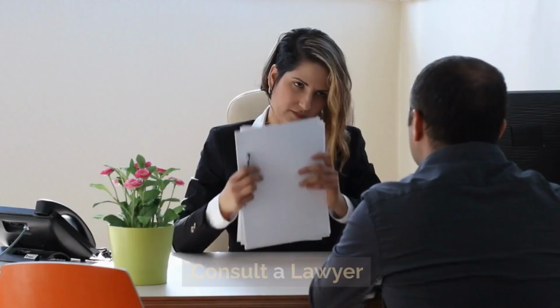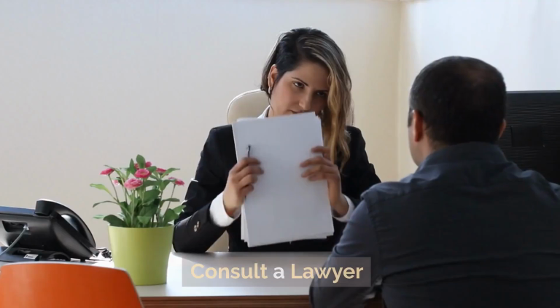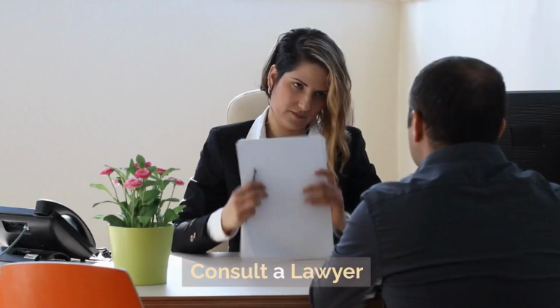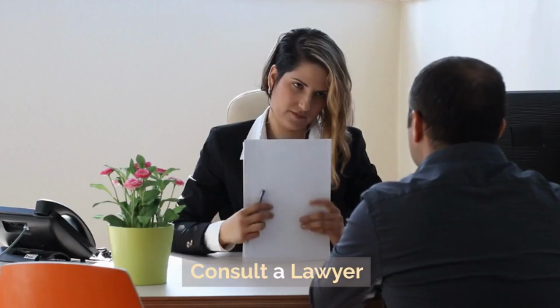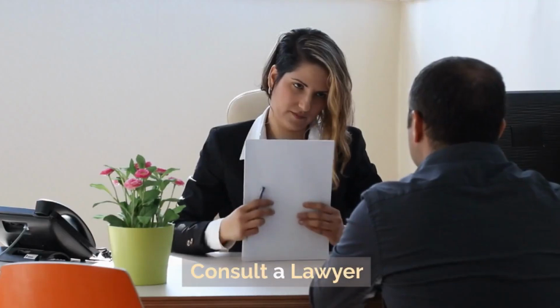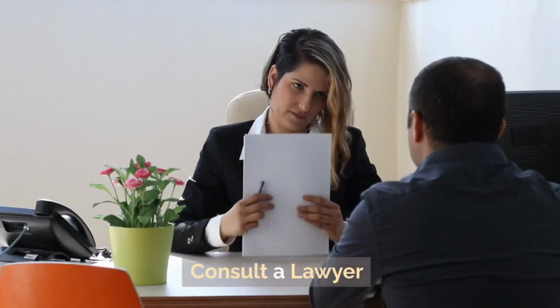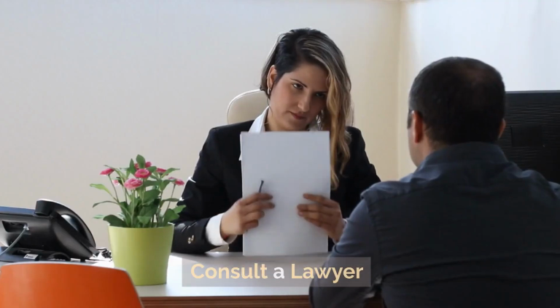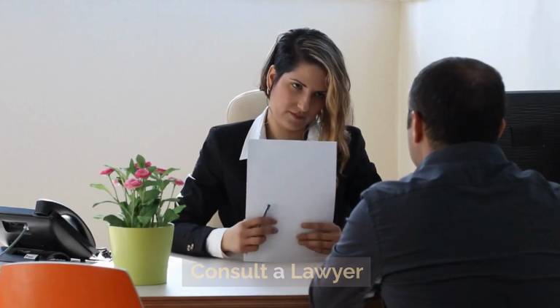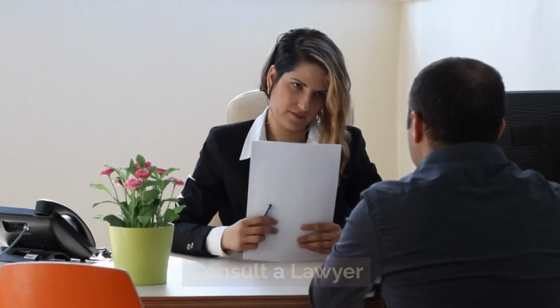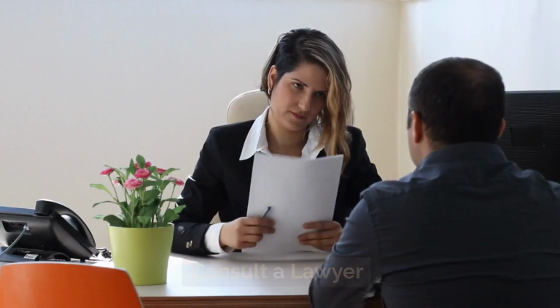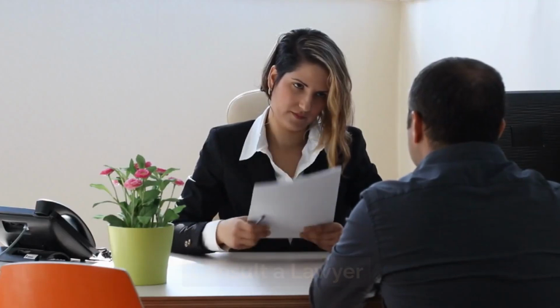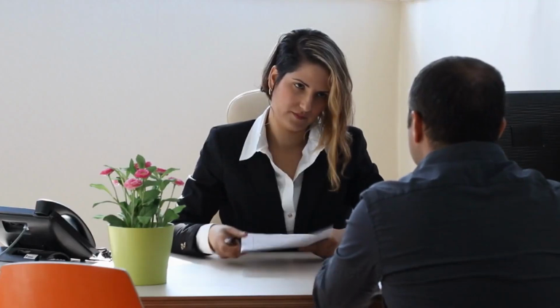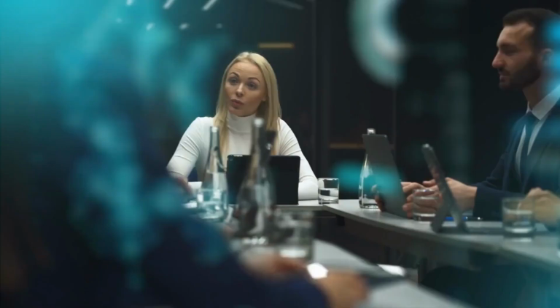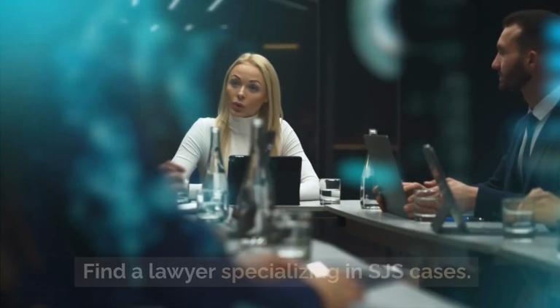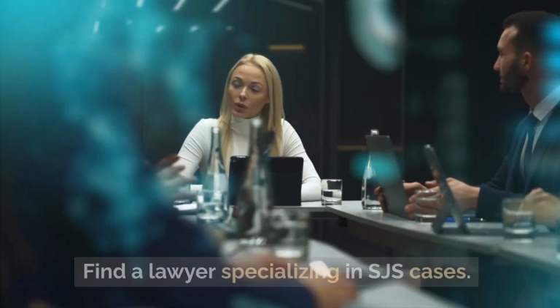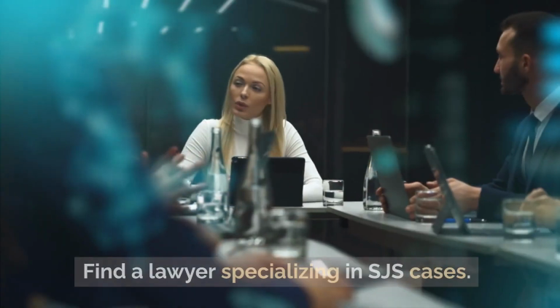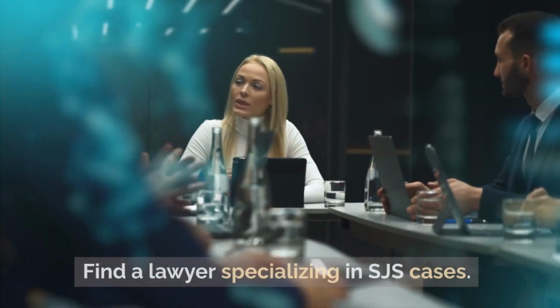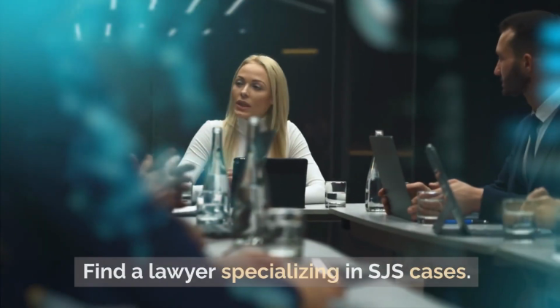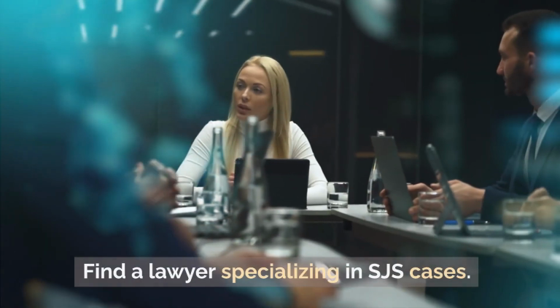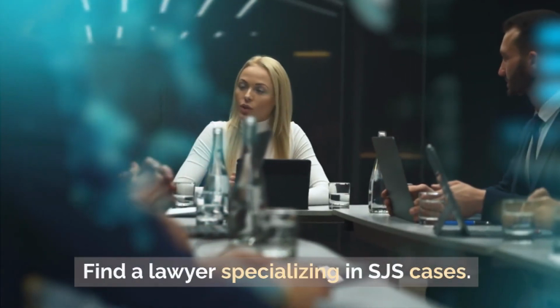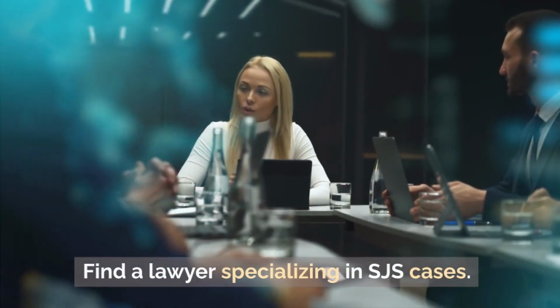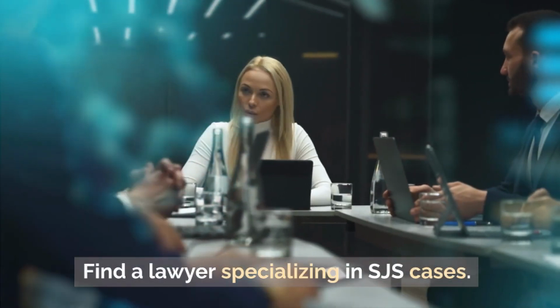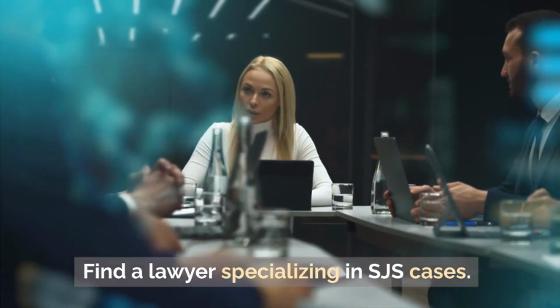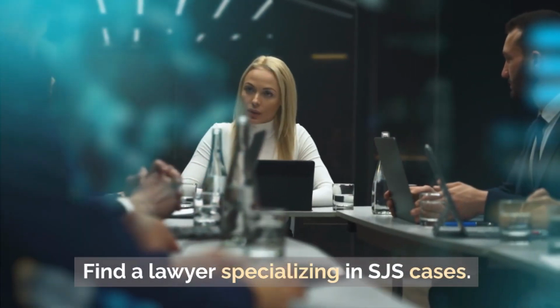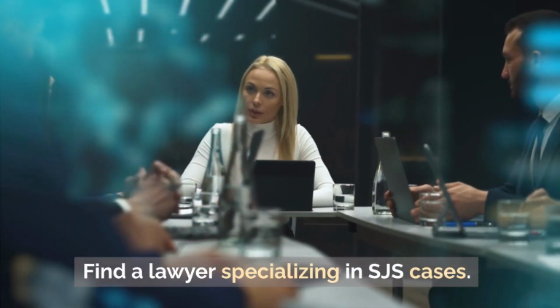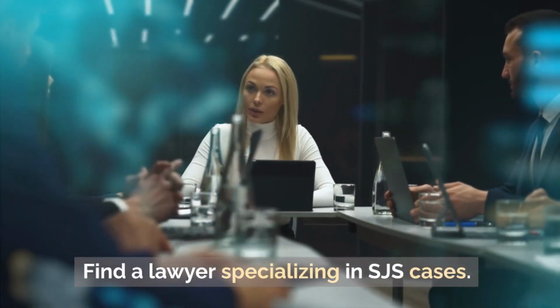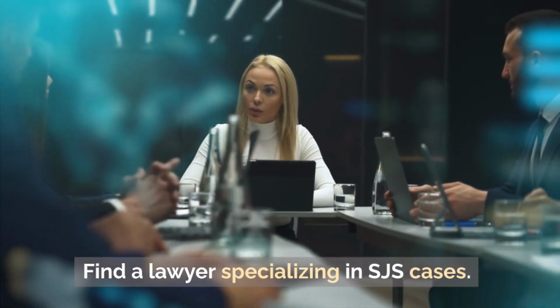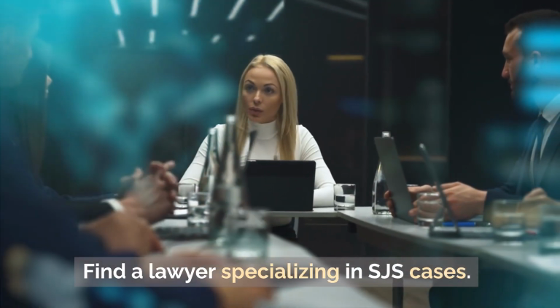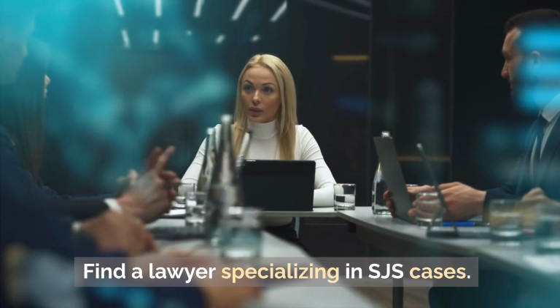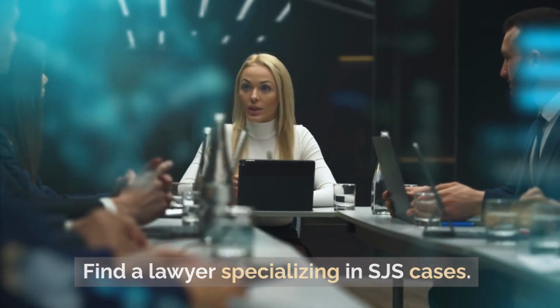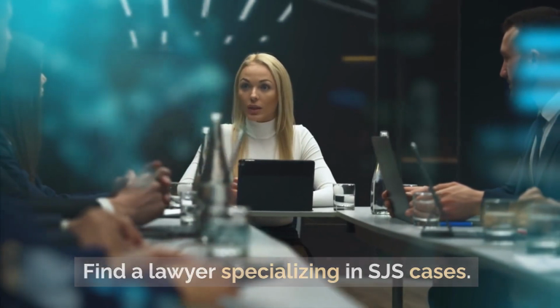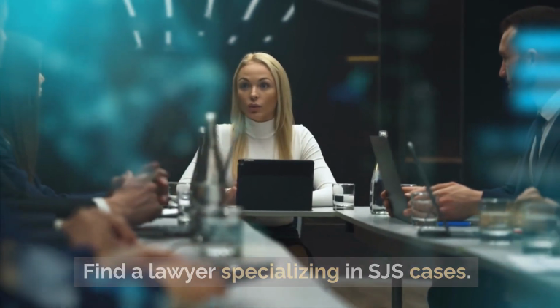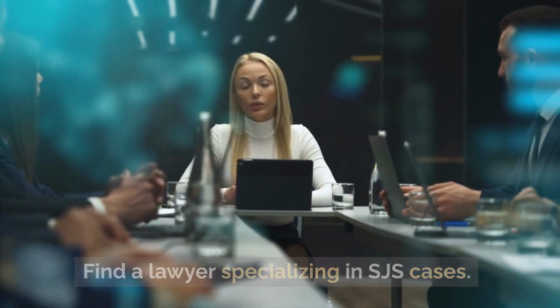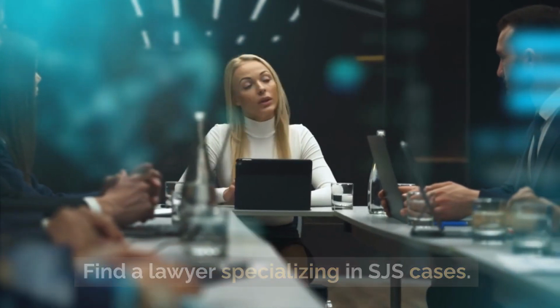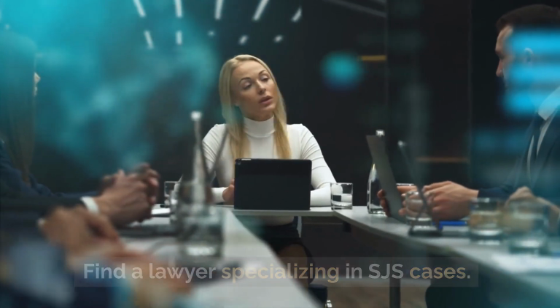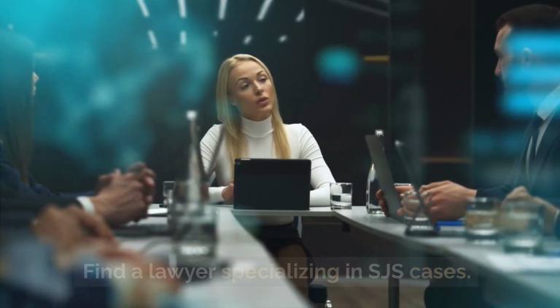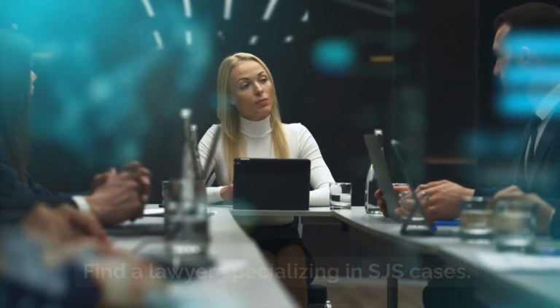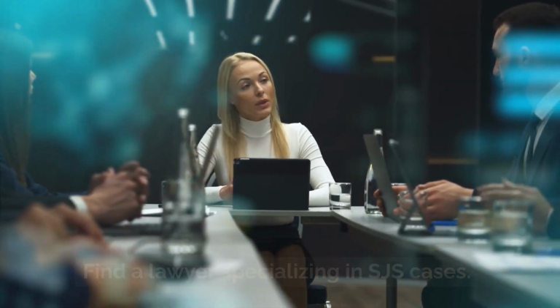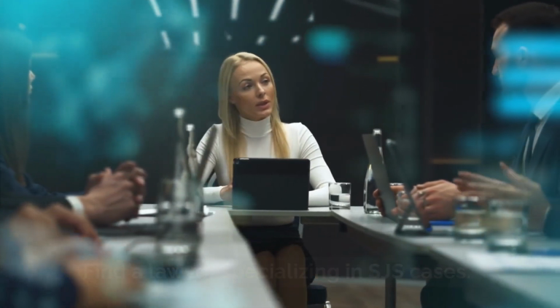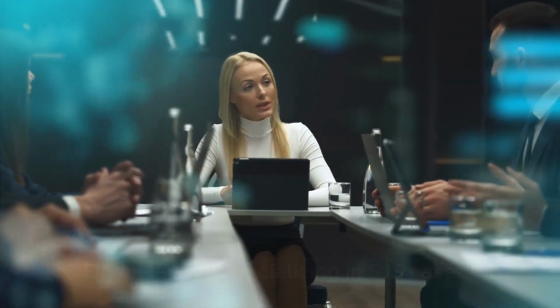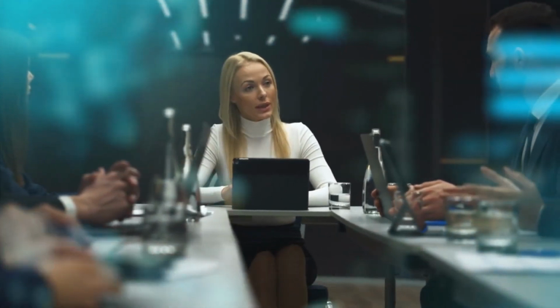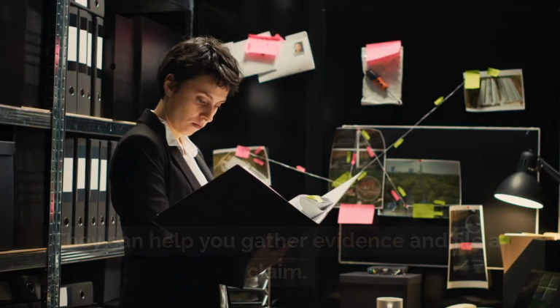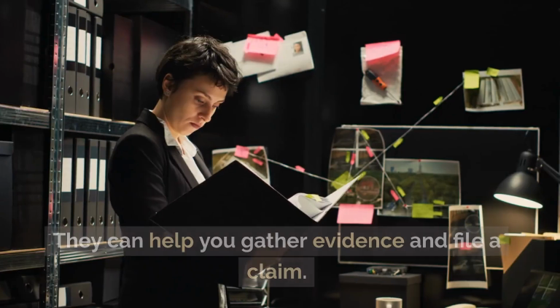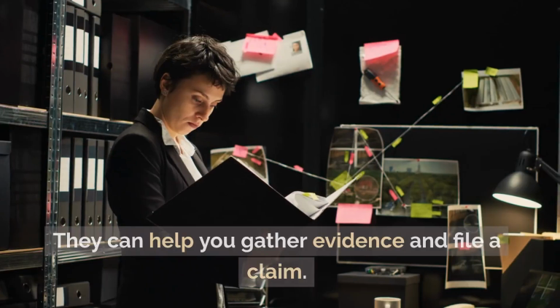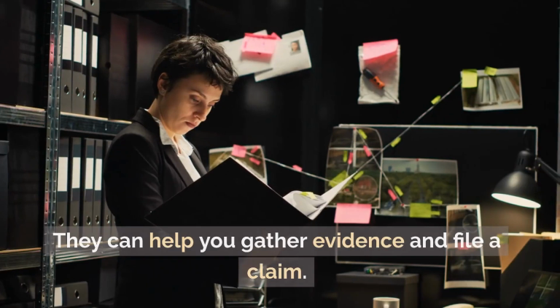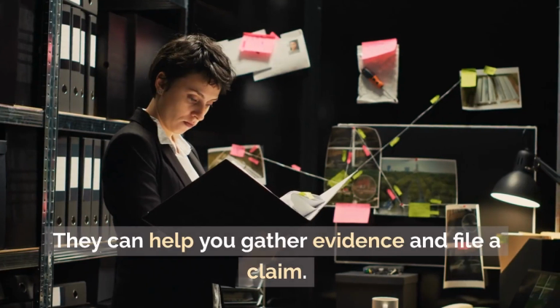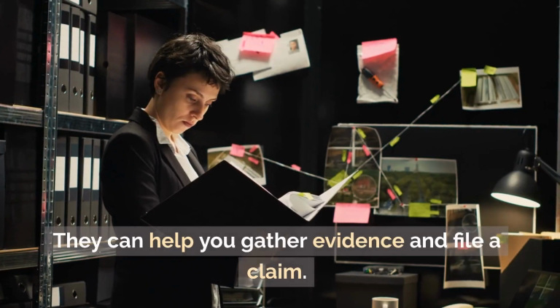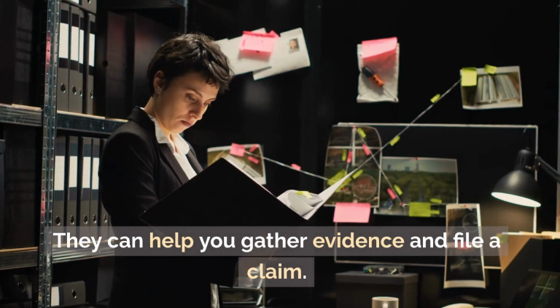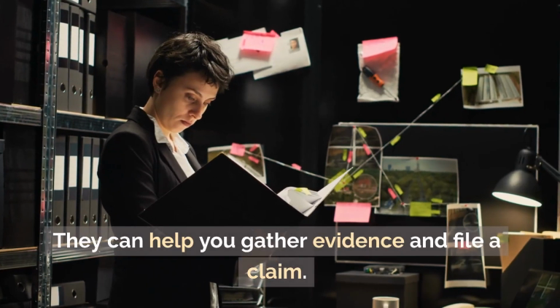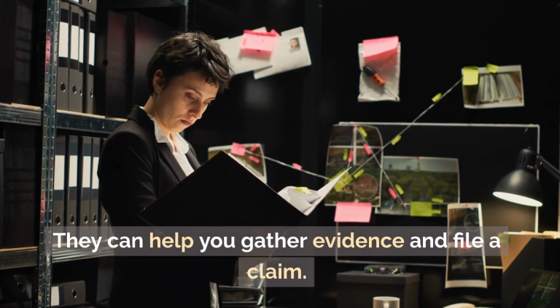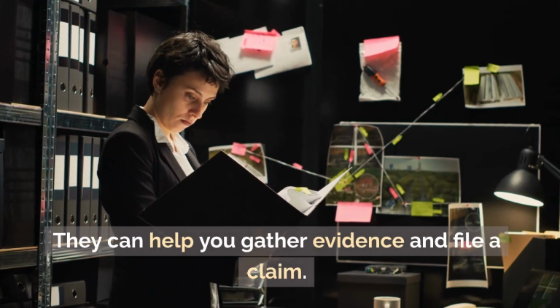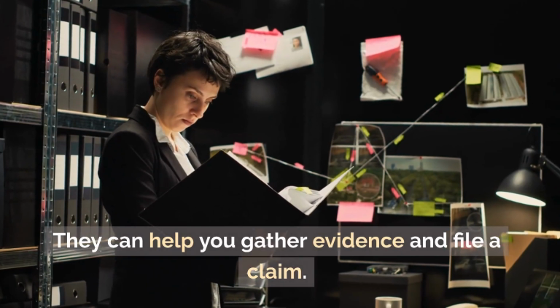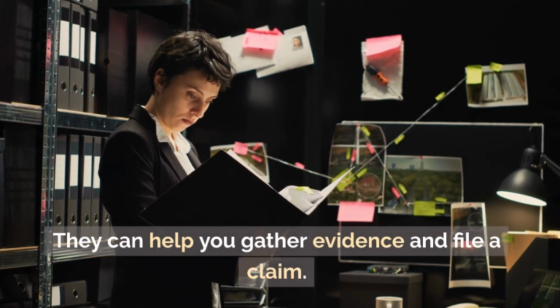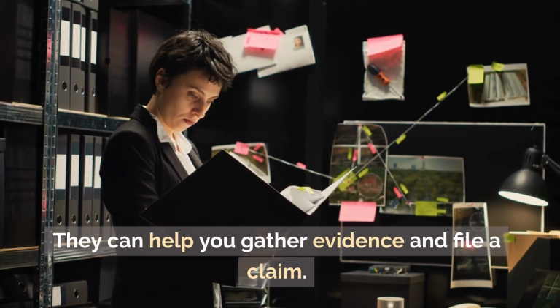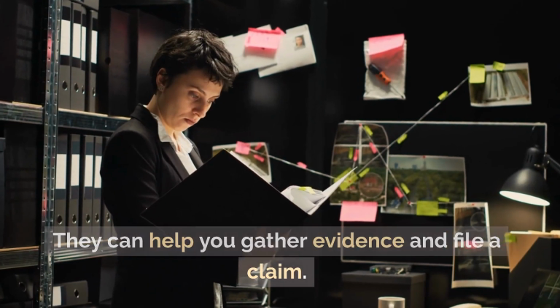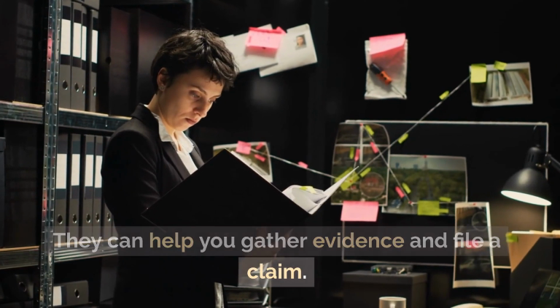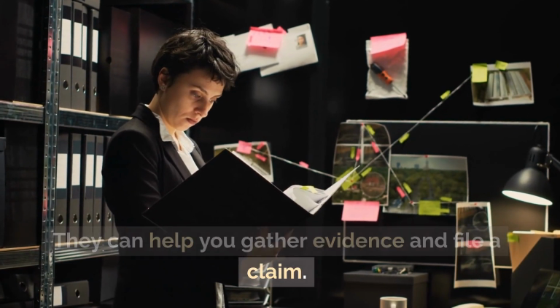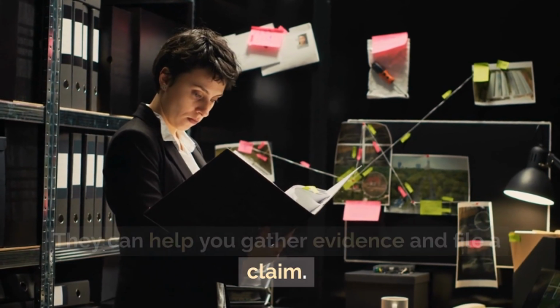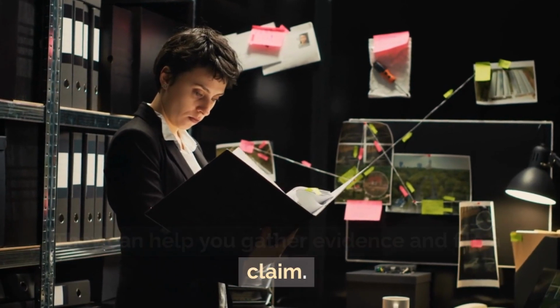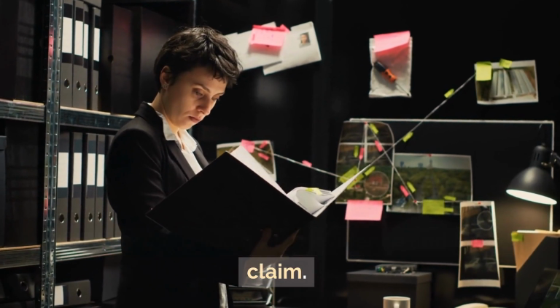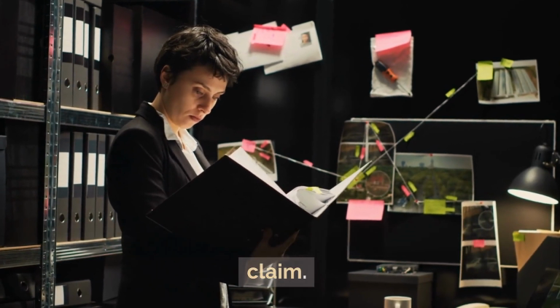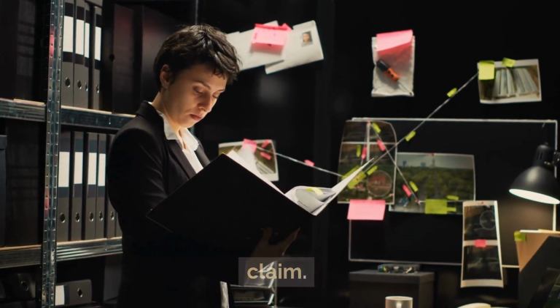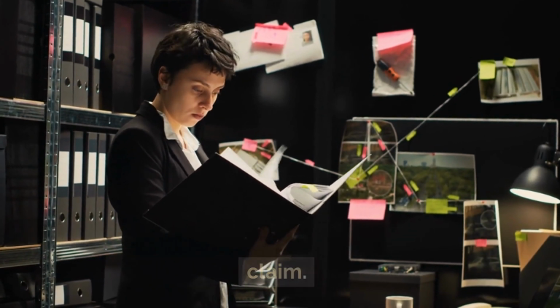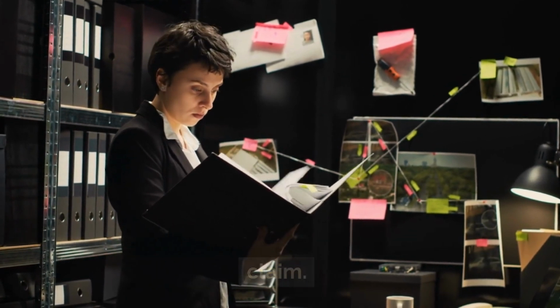Consult a lawyer. Find a lawyer specializing in SJS cases. They can help you gather evidence and file a claim.